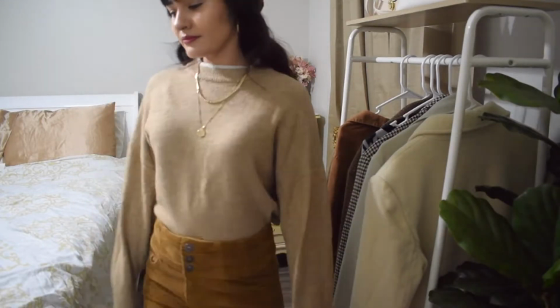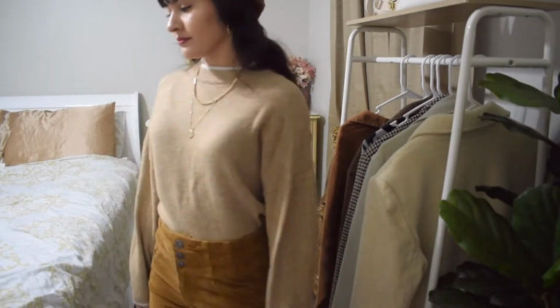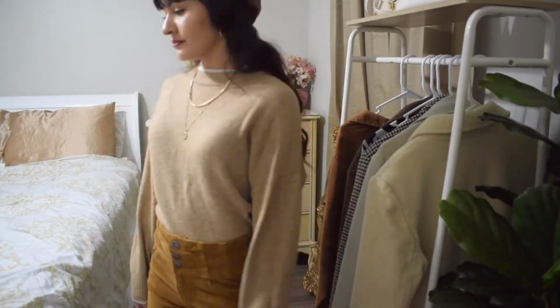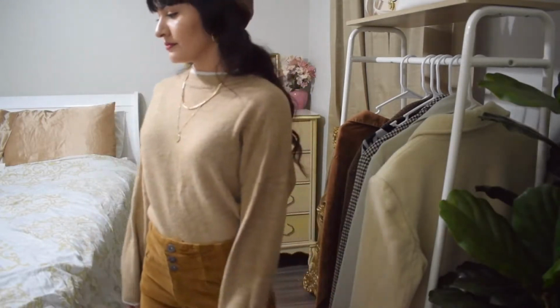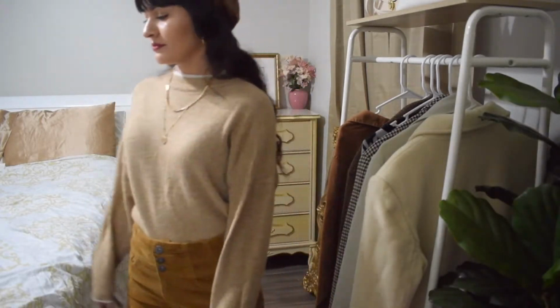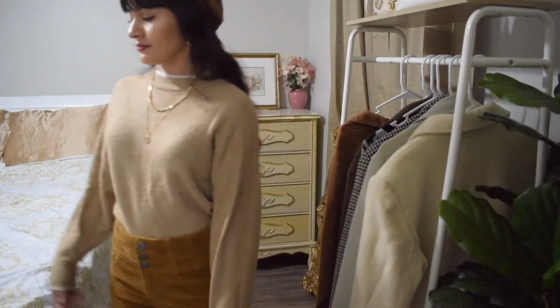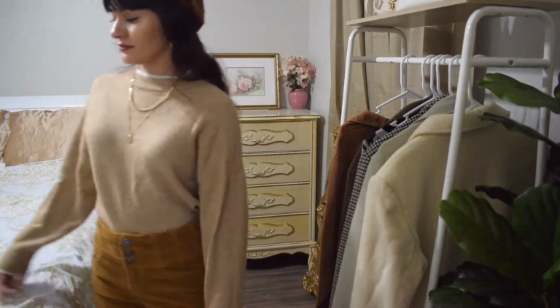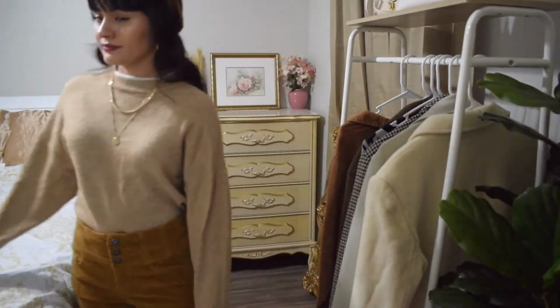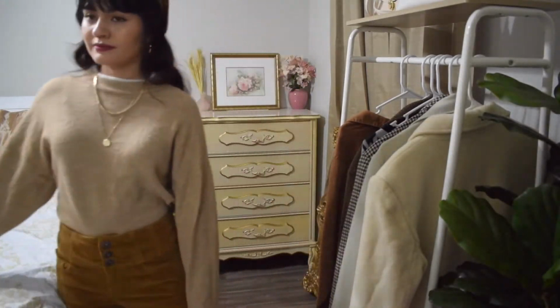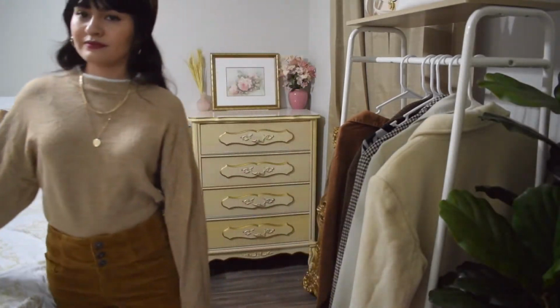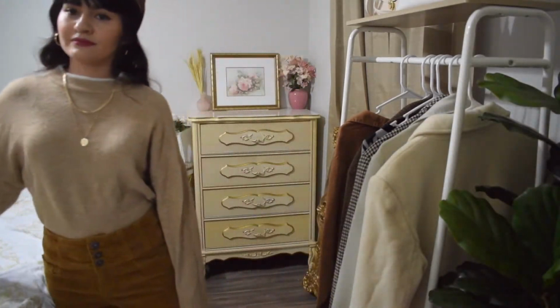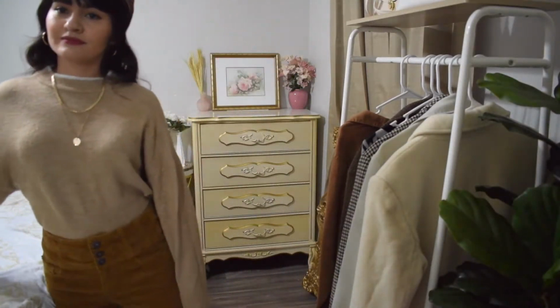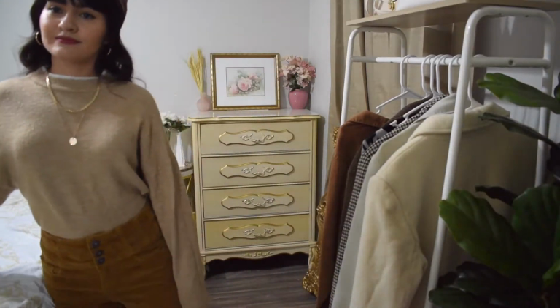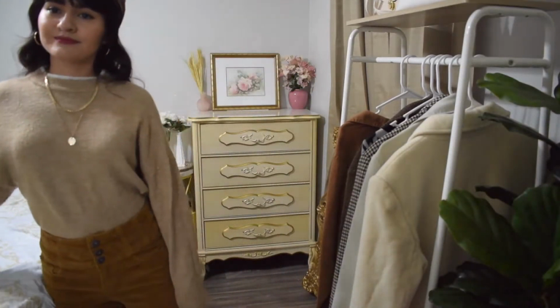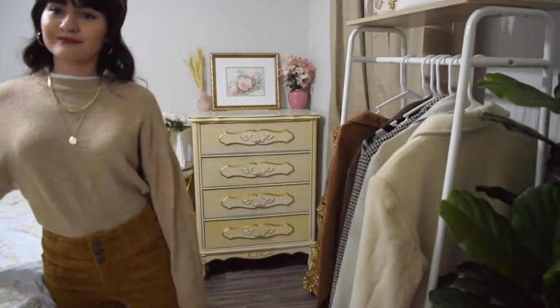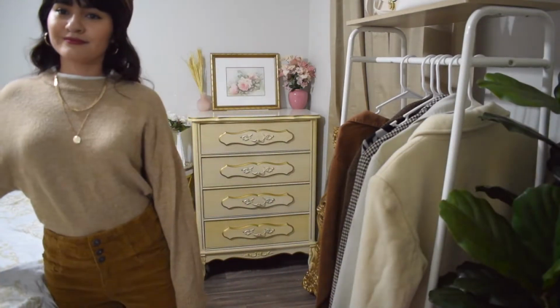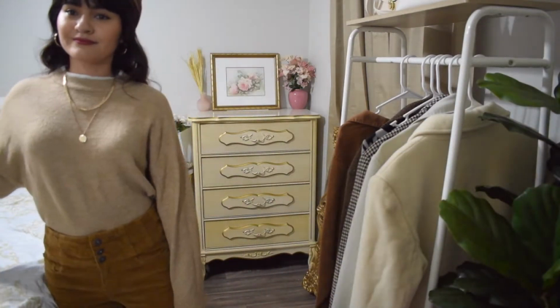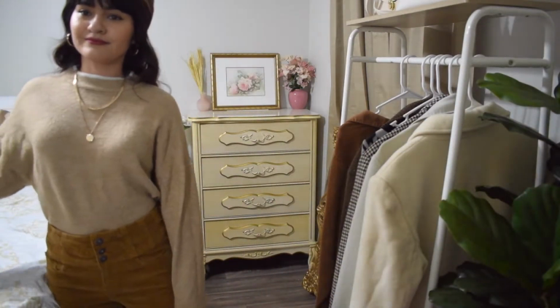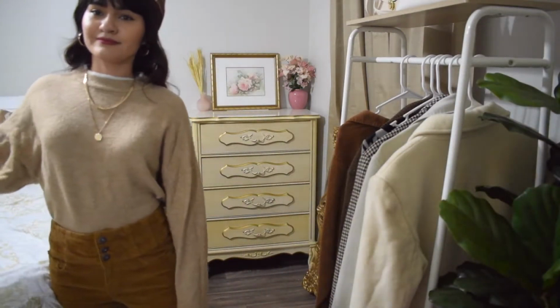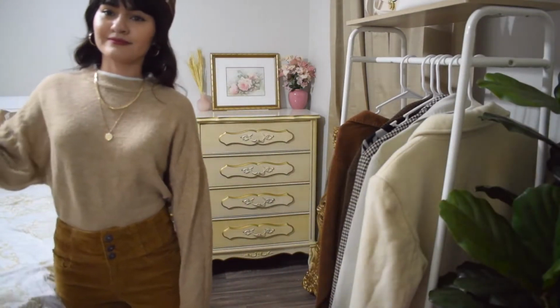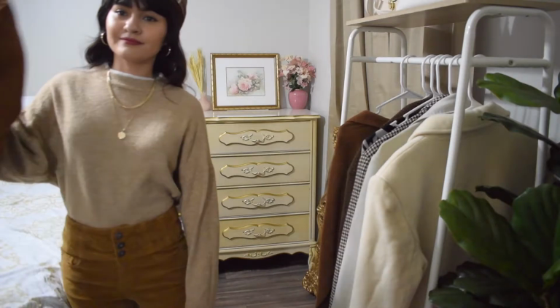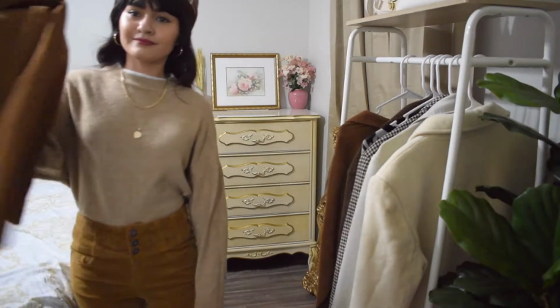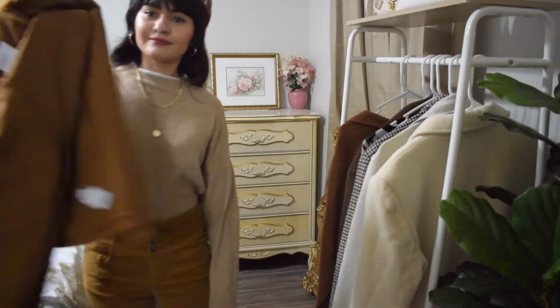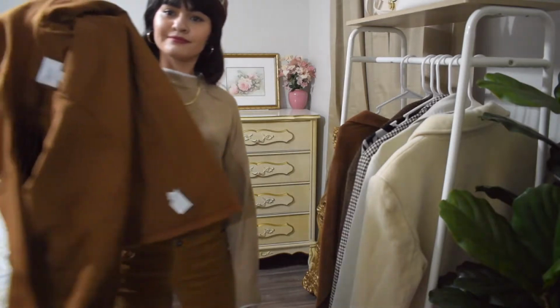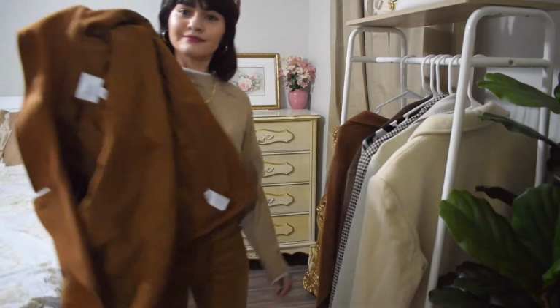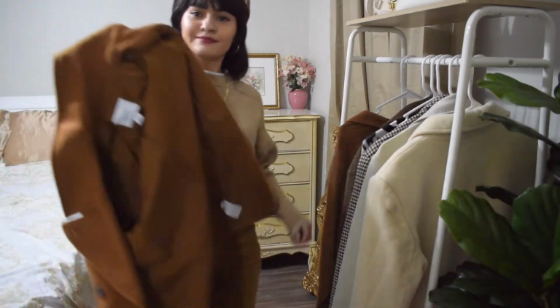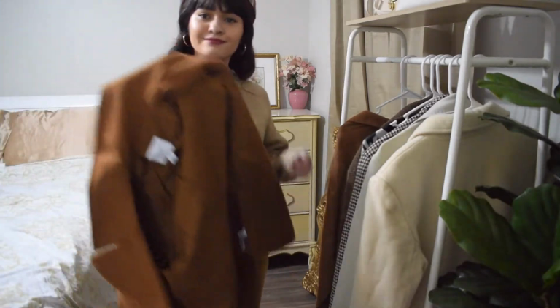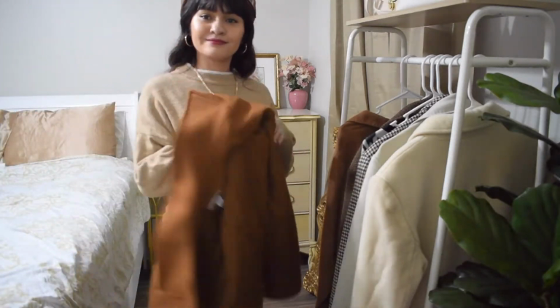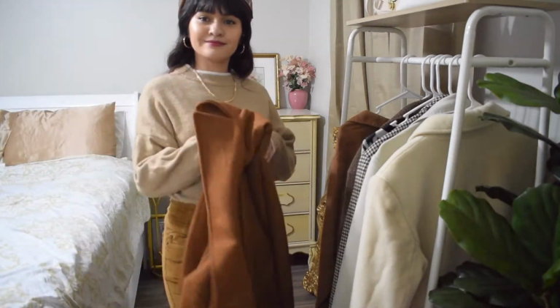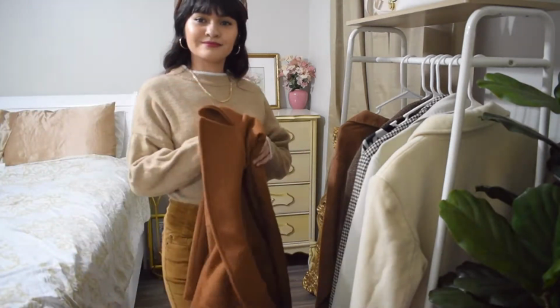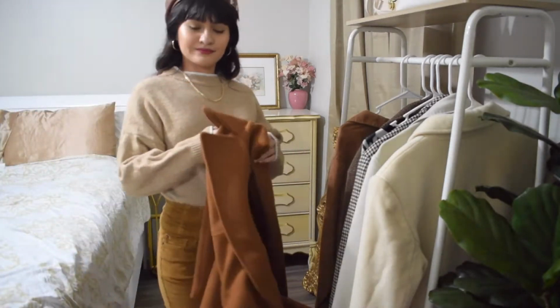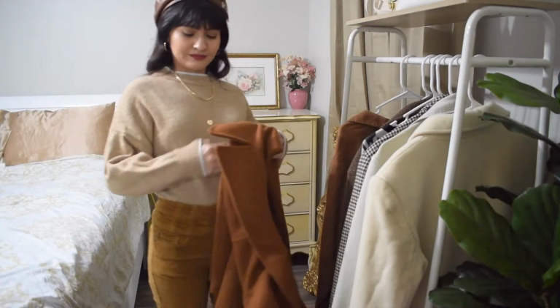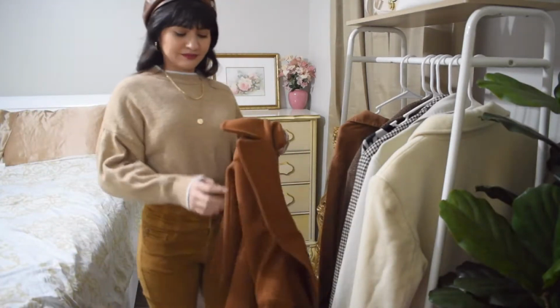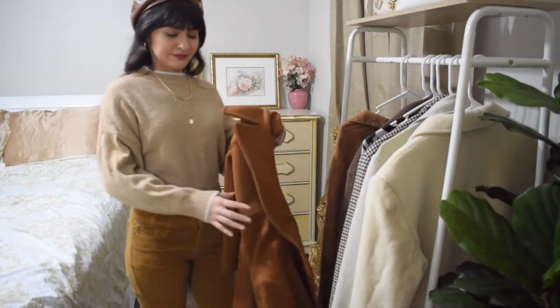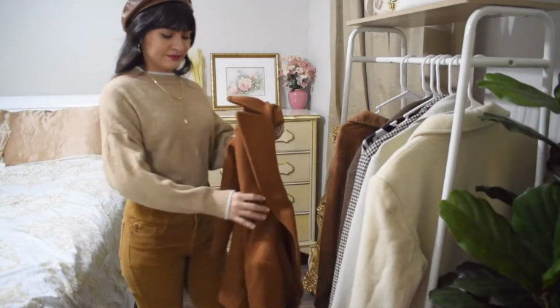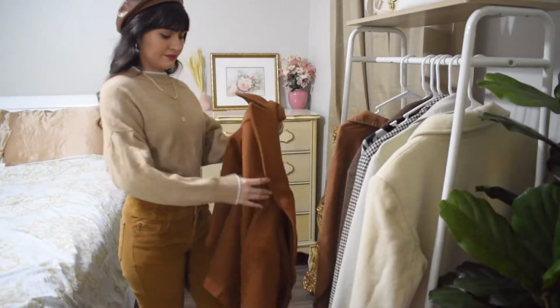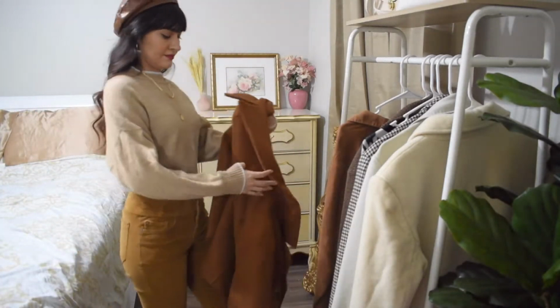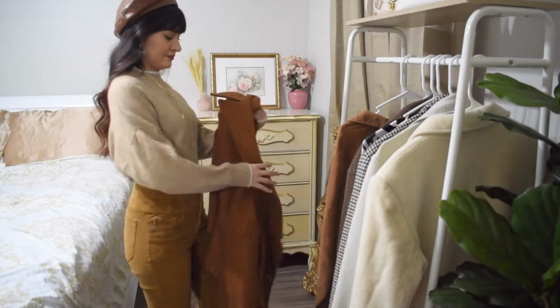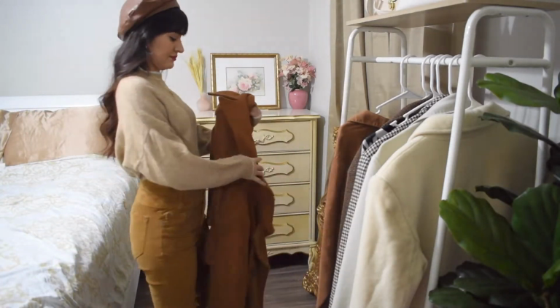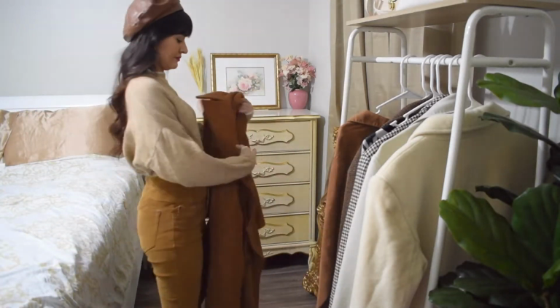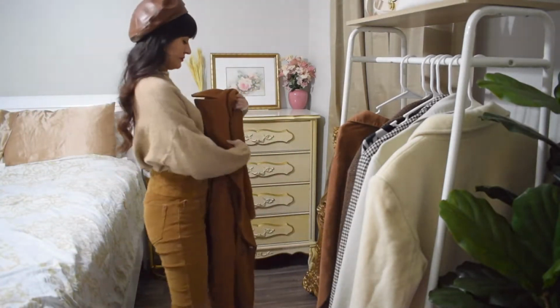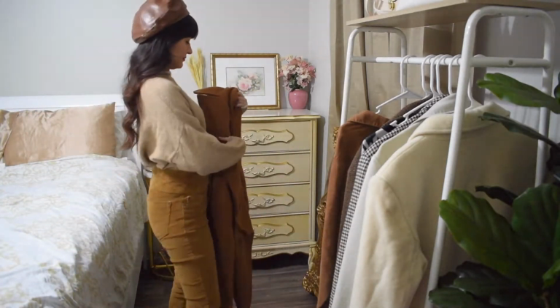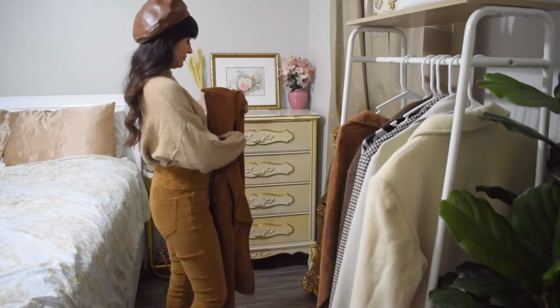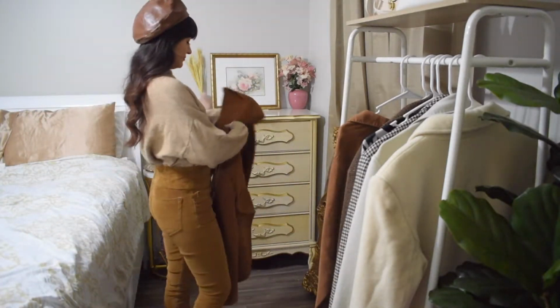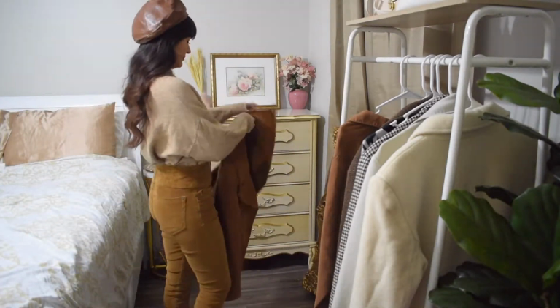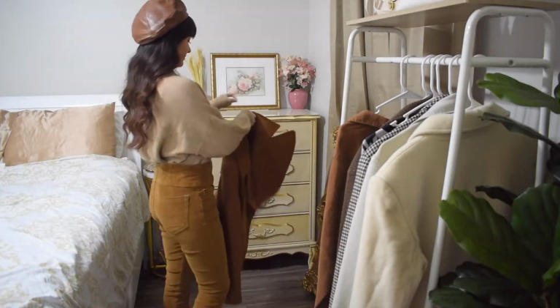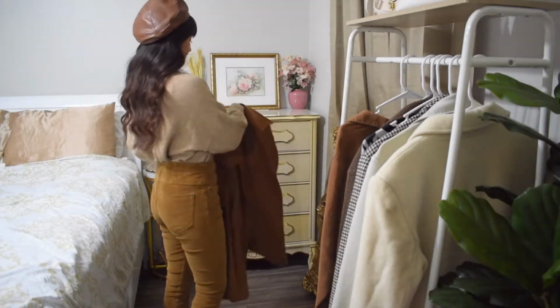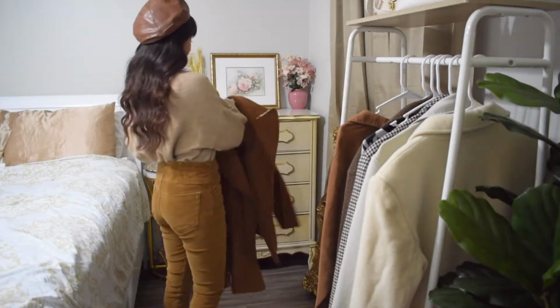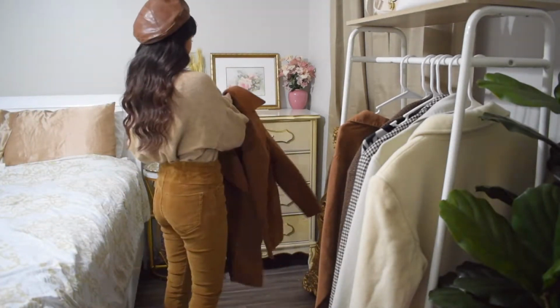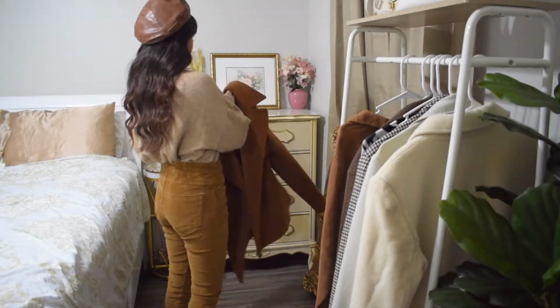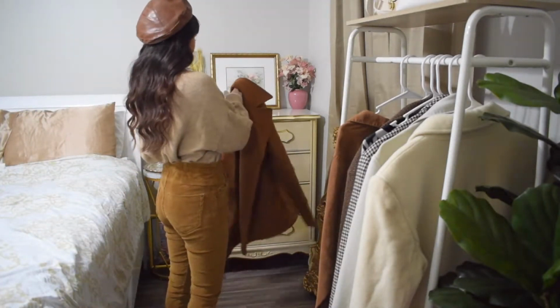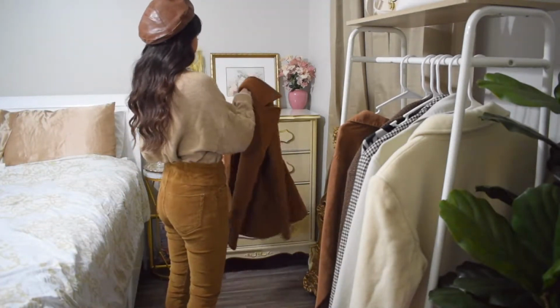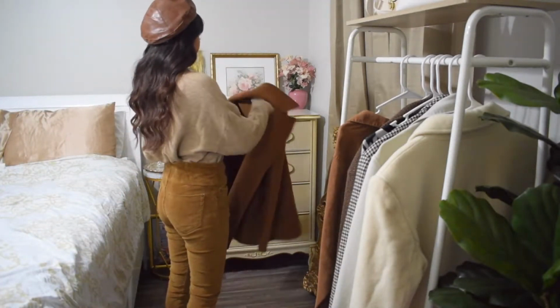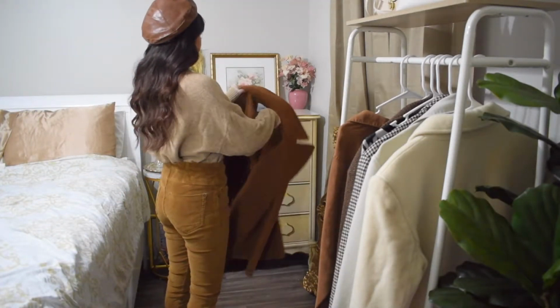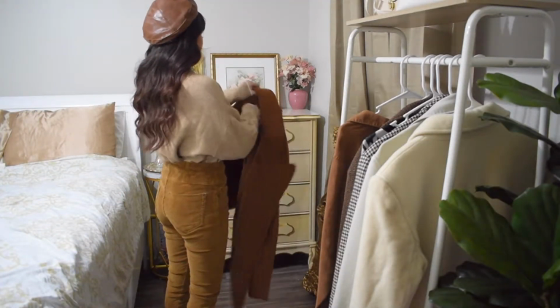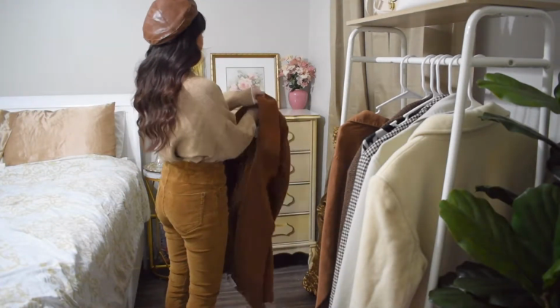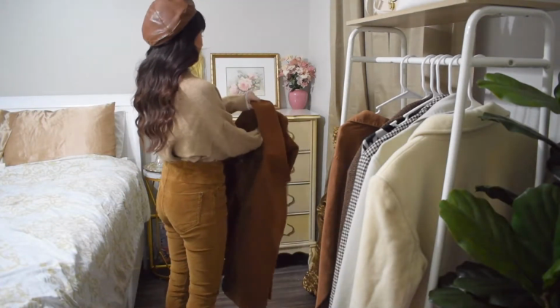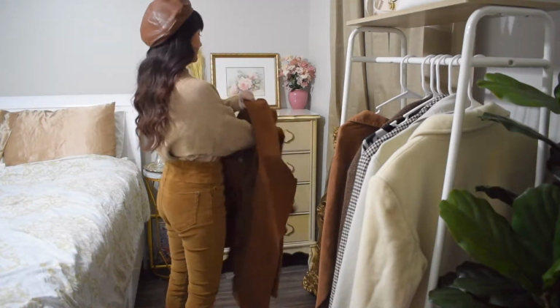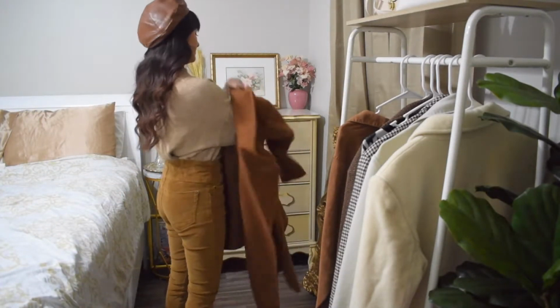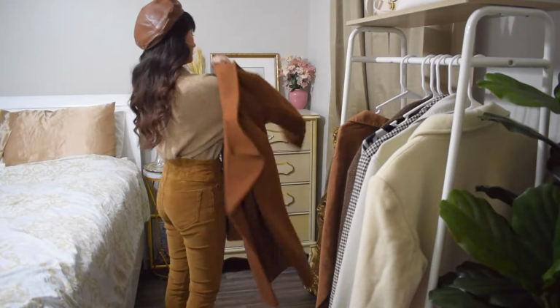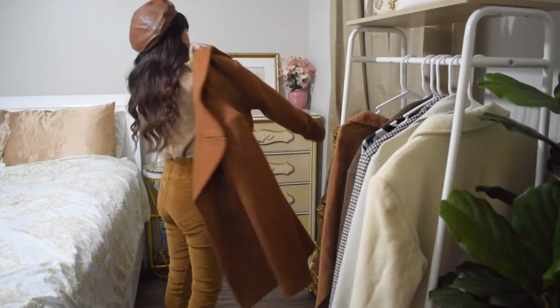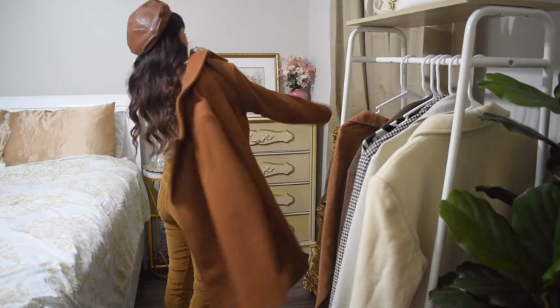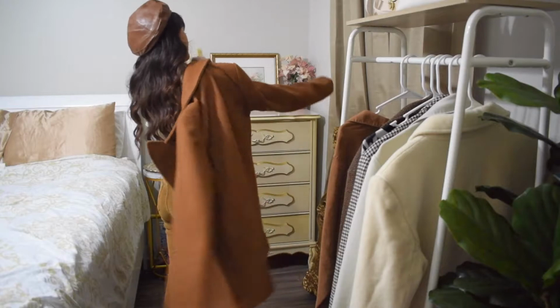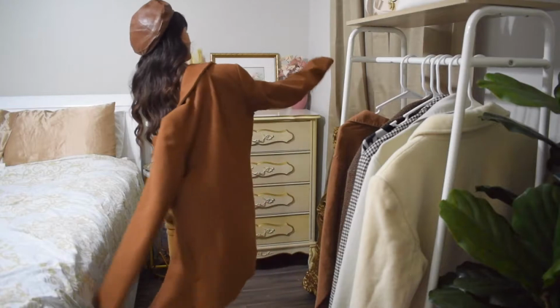To complete this look I'm adding this brown jacket — it's a different tone of brown from the rest of the outfit.